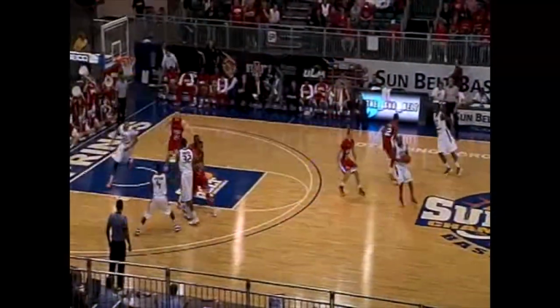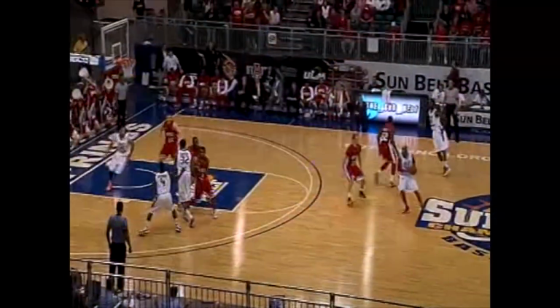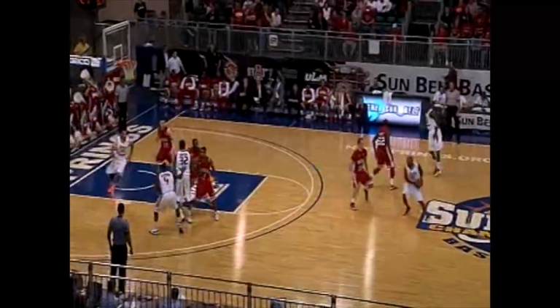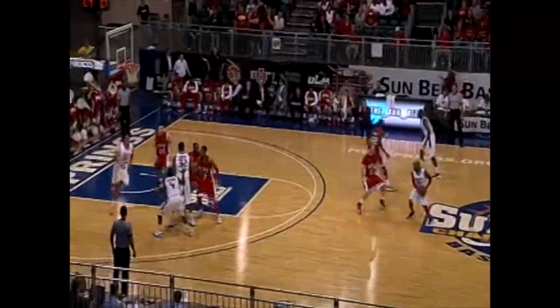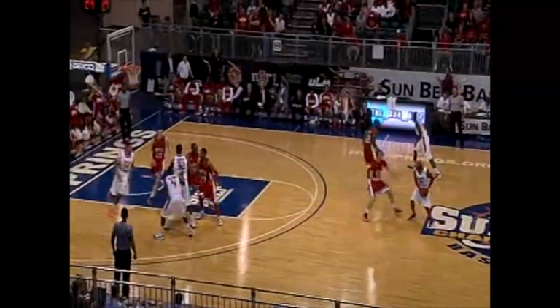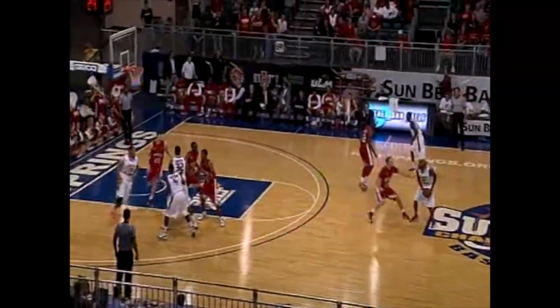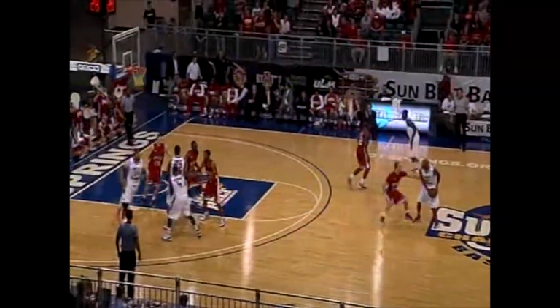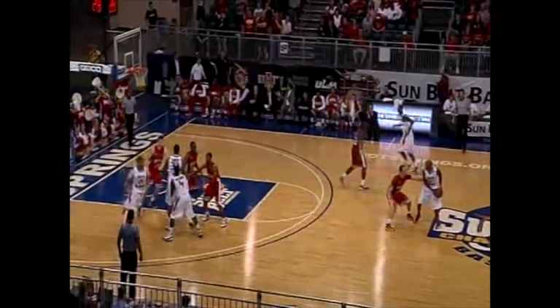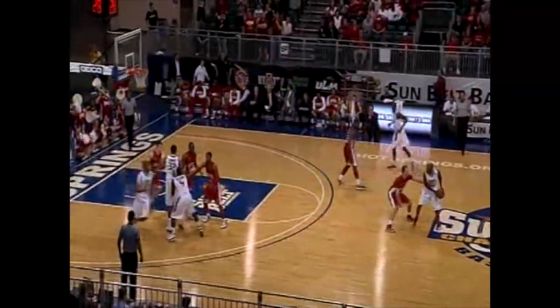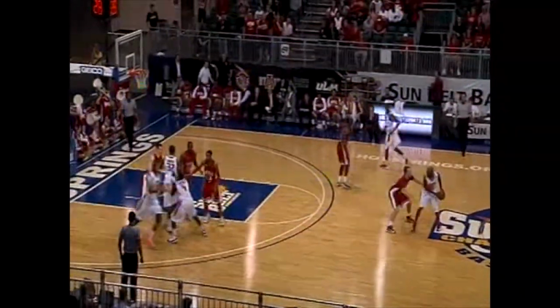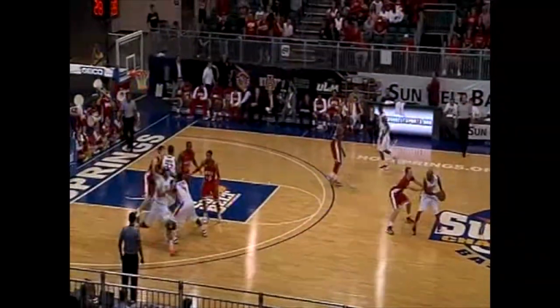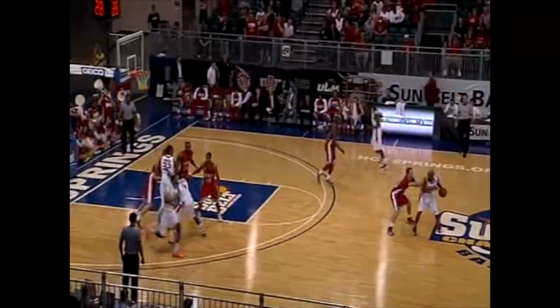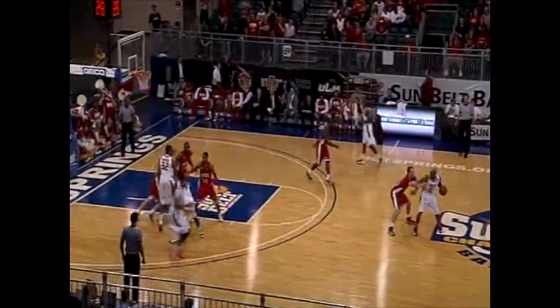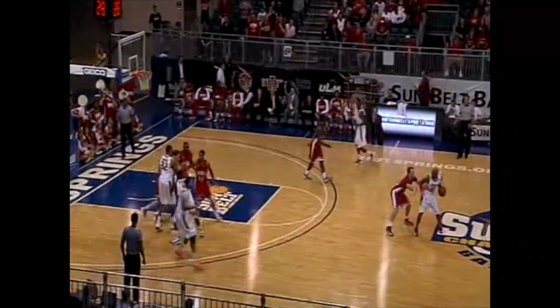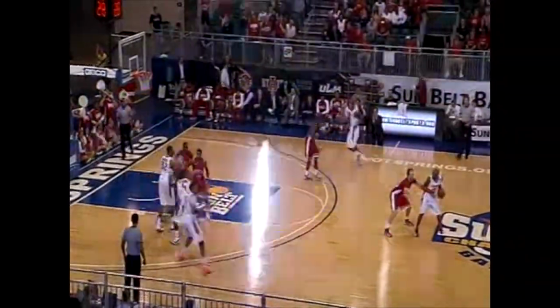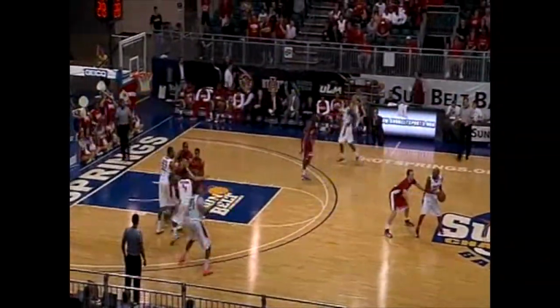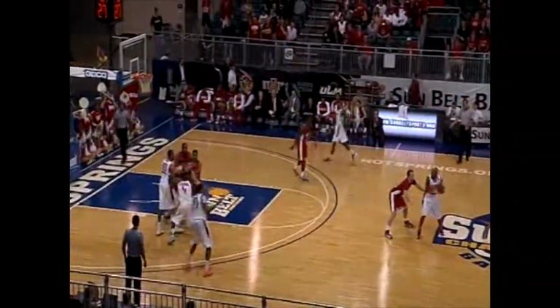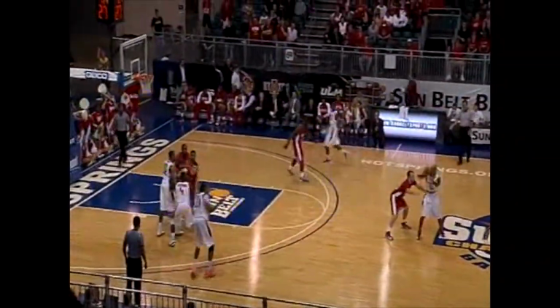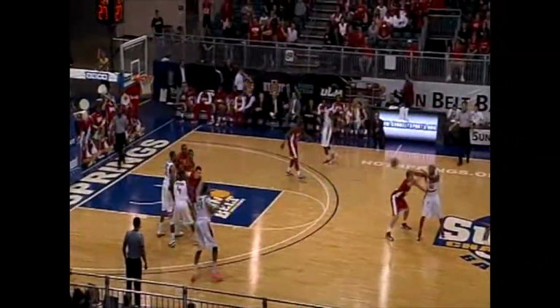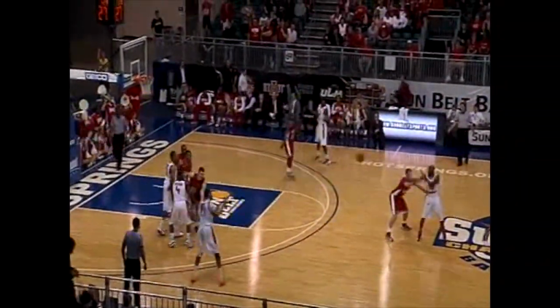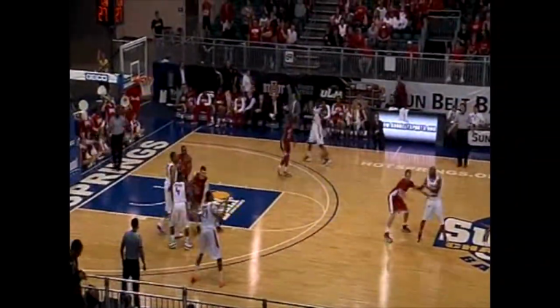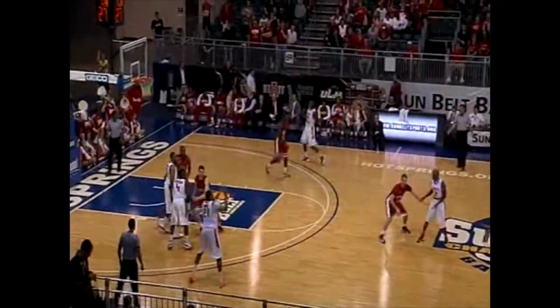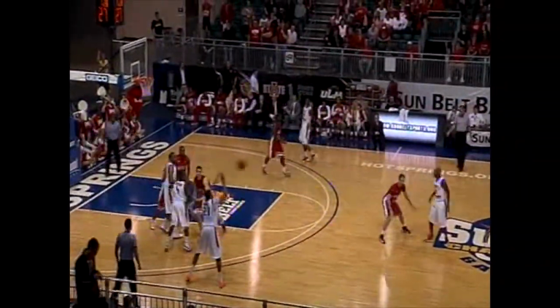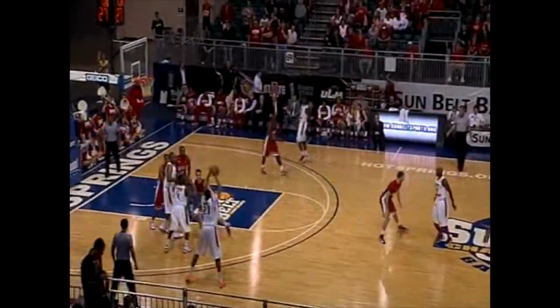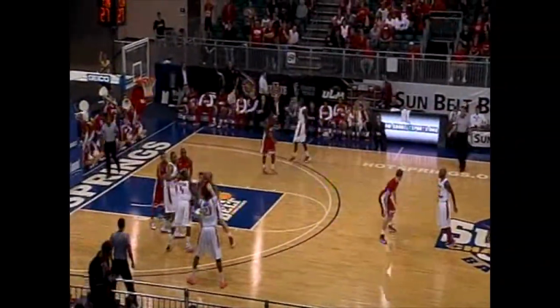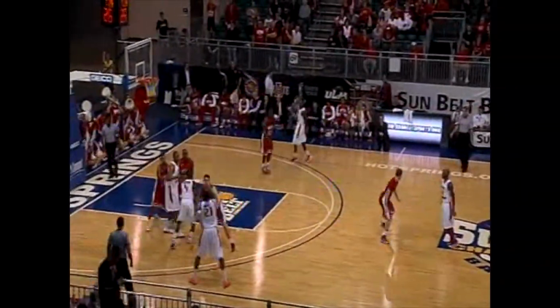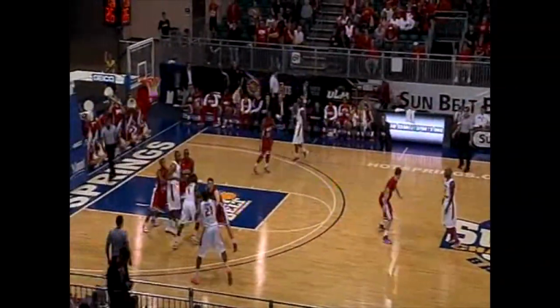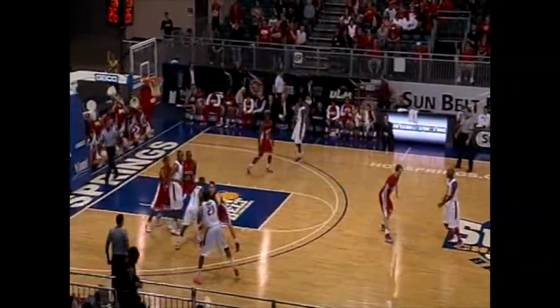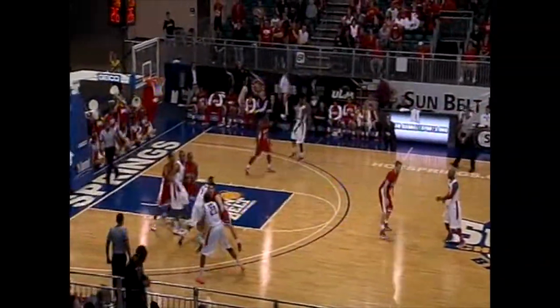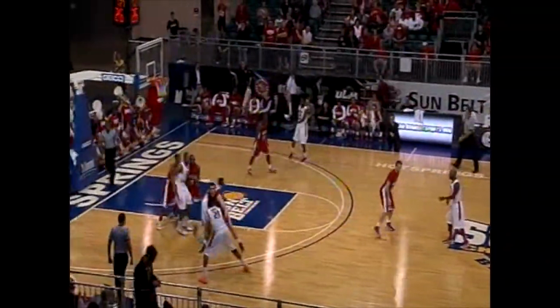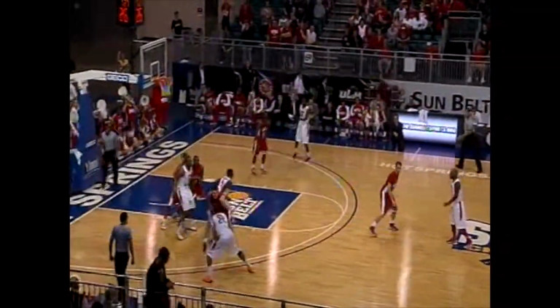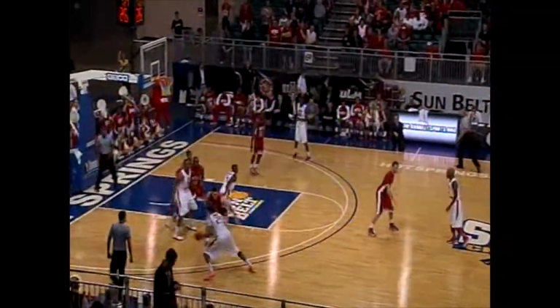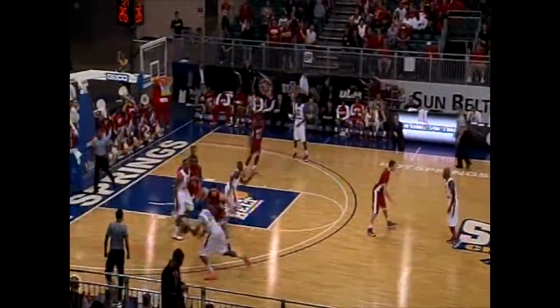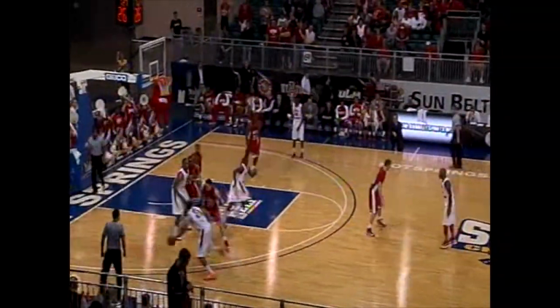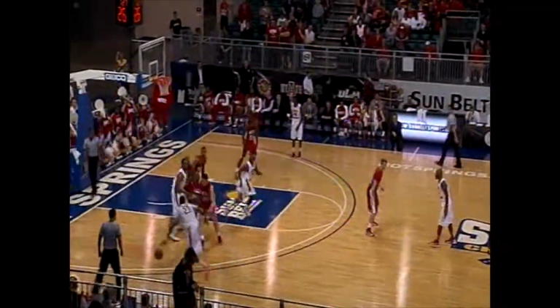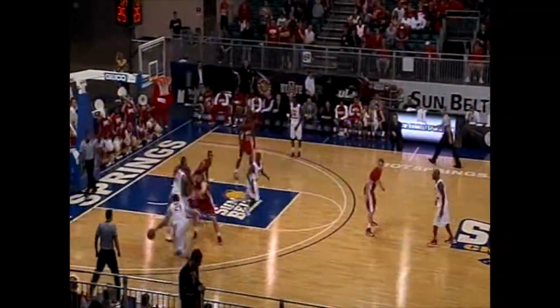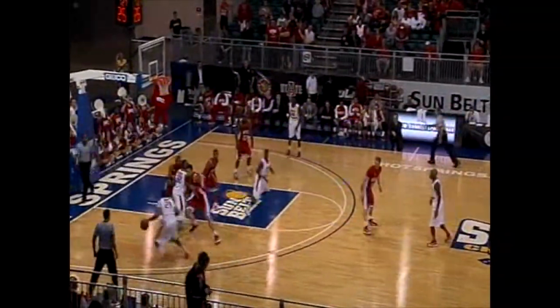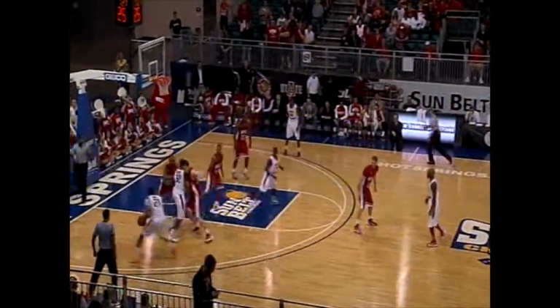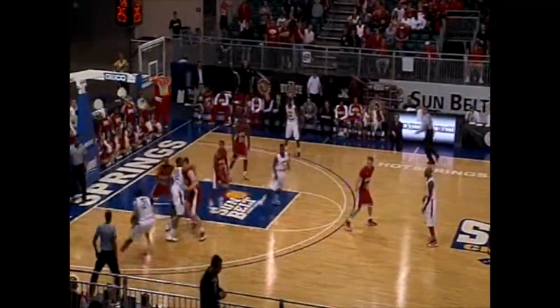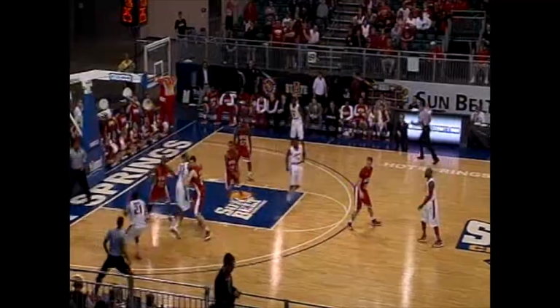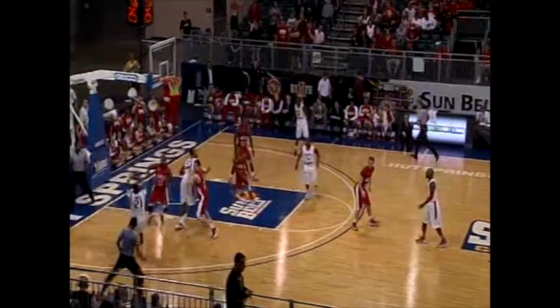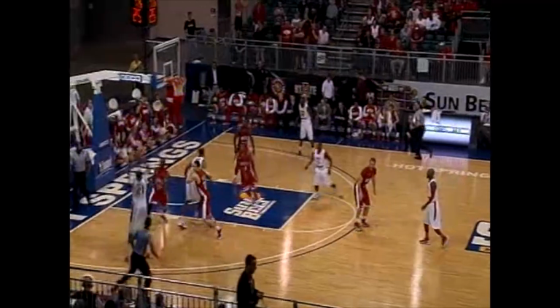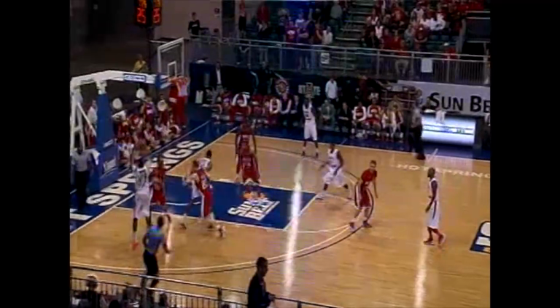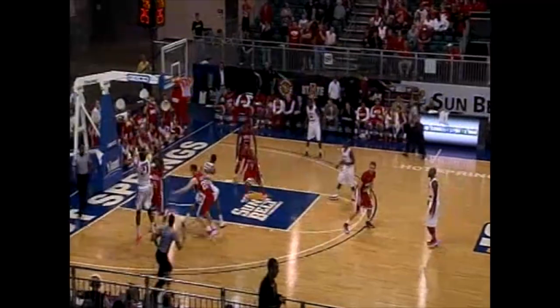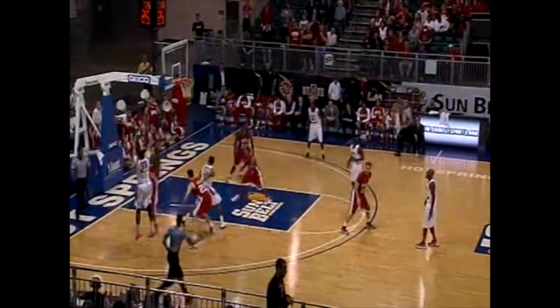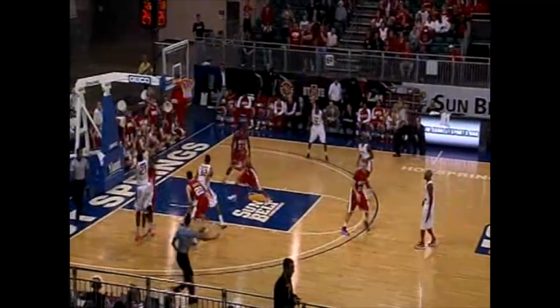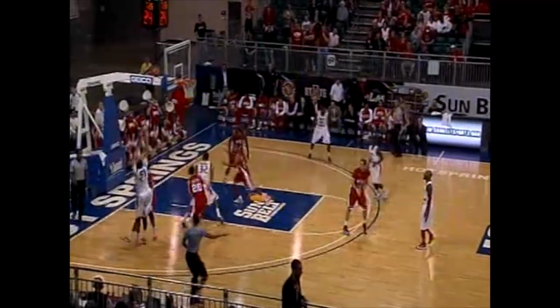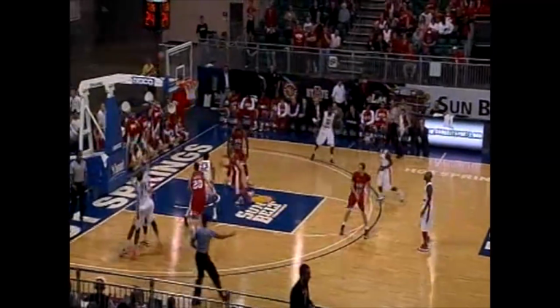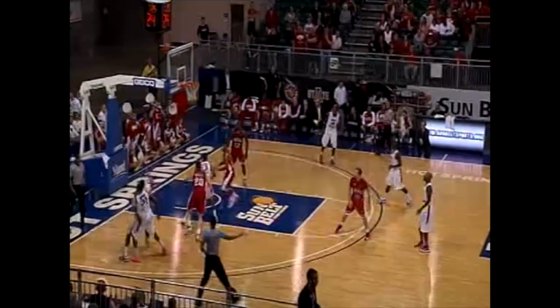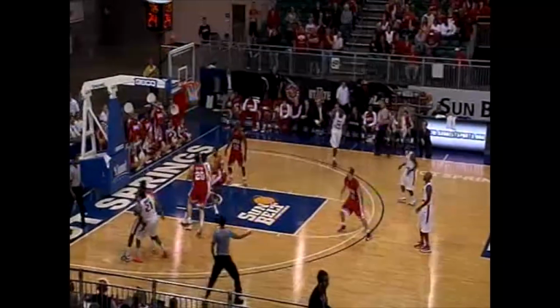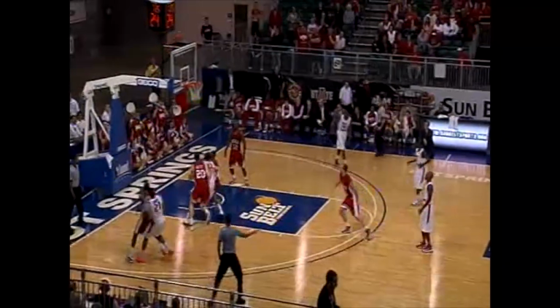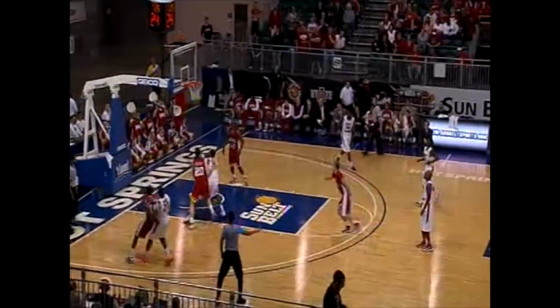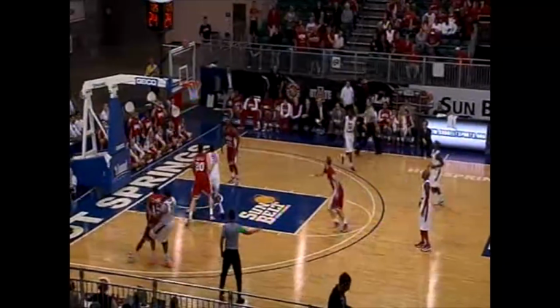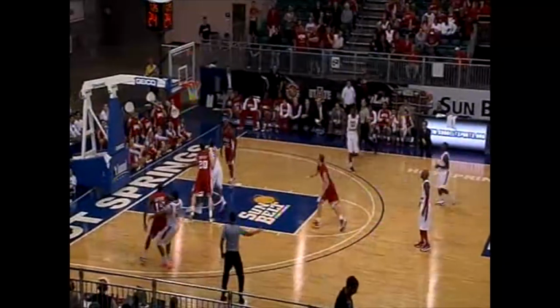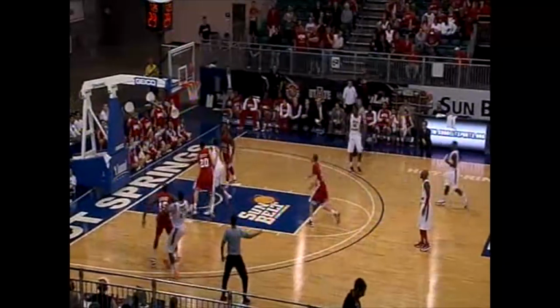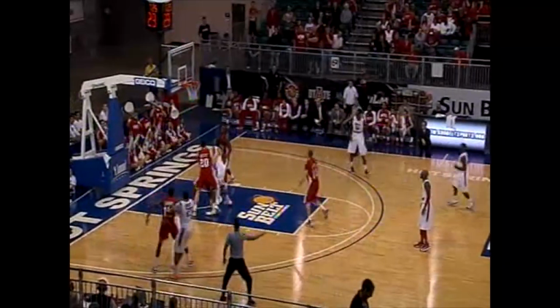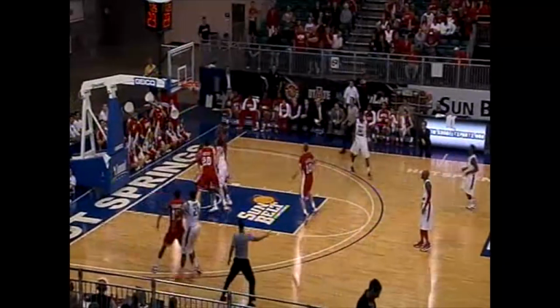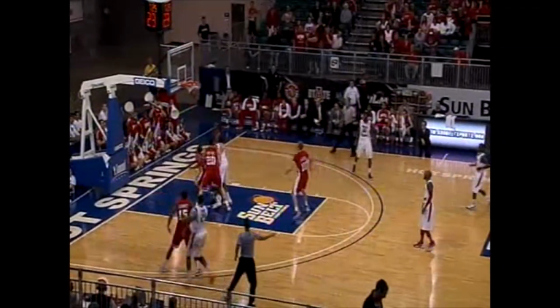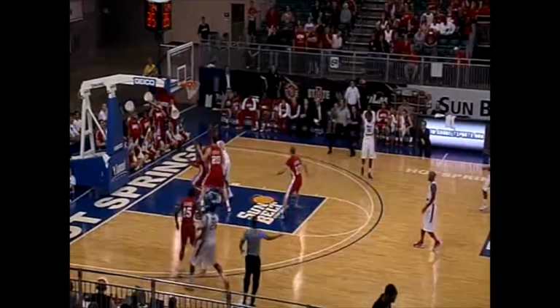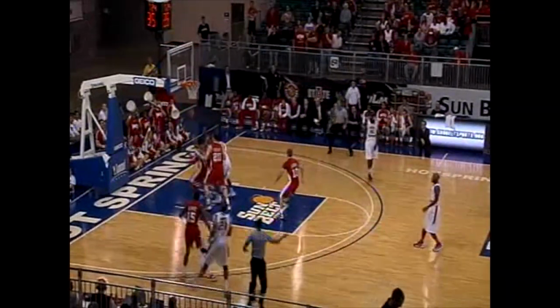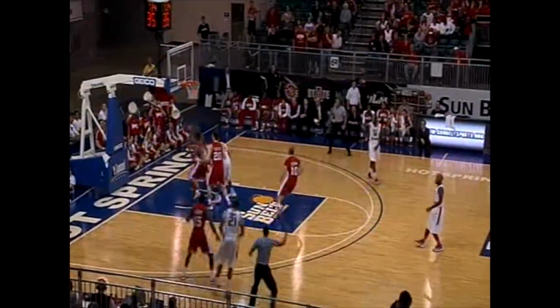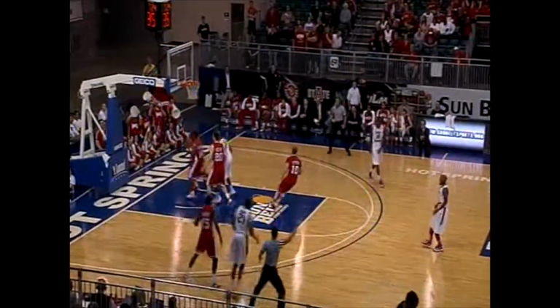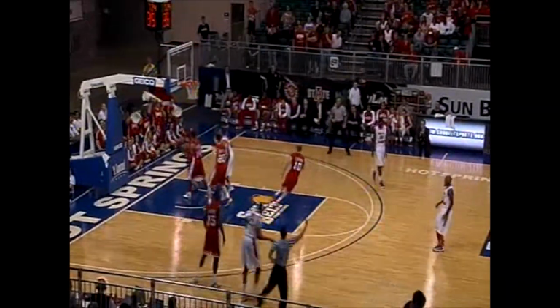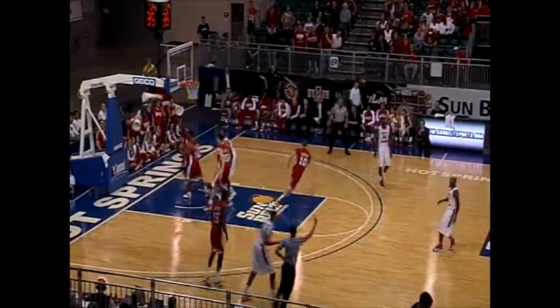Ray Connor is on the bench with three fouls for South Alabama. Ruben, meanwhile, has it. He'll take a baseline jumper — nails it.